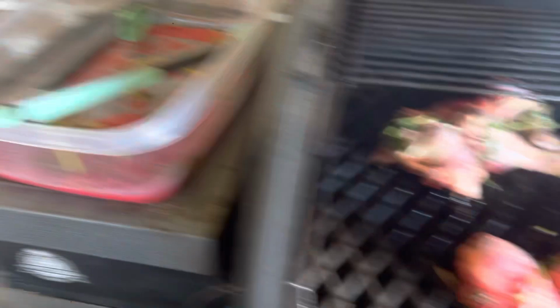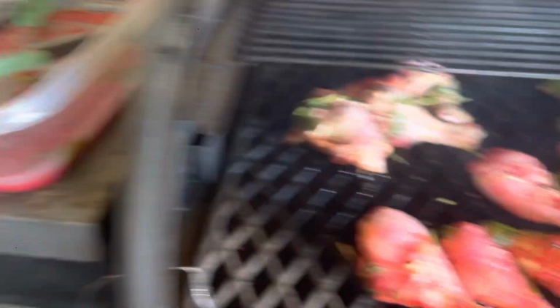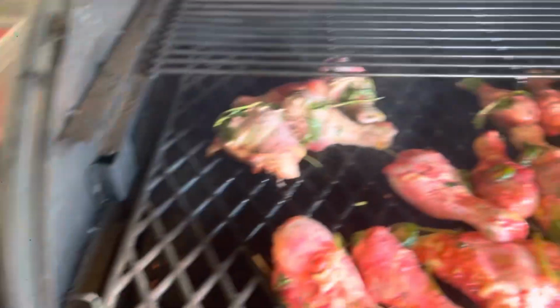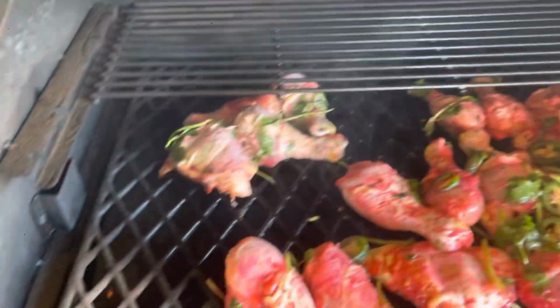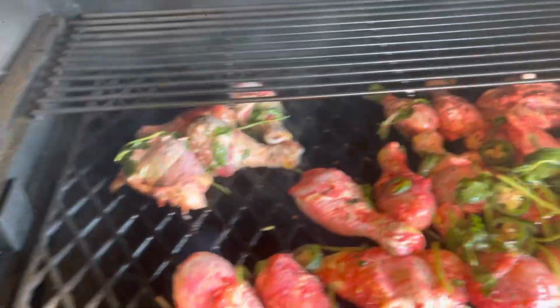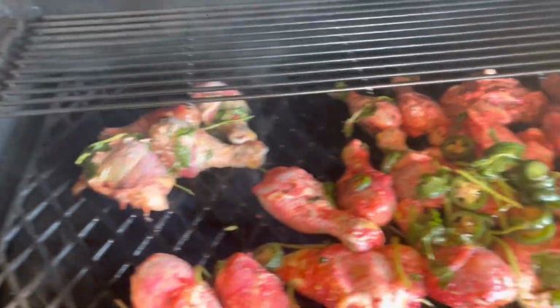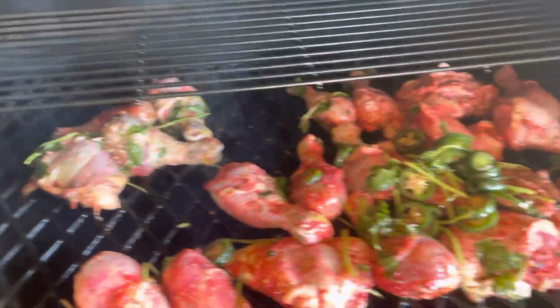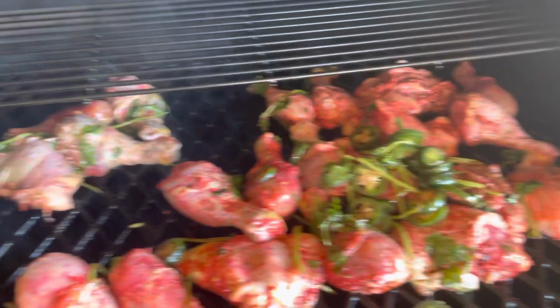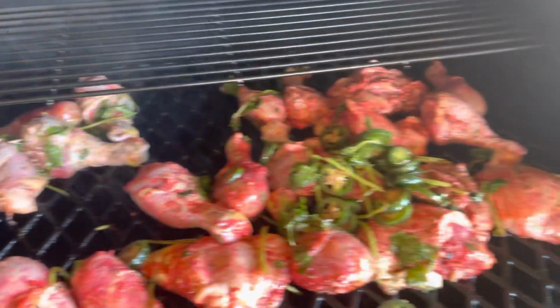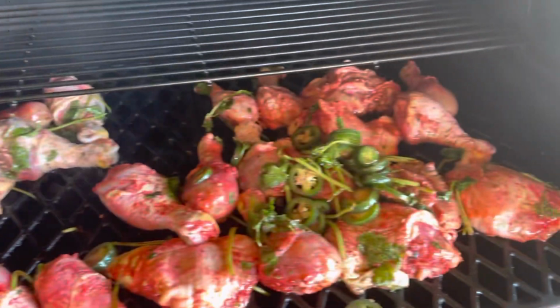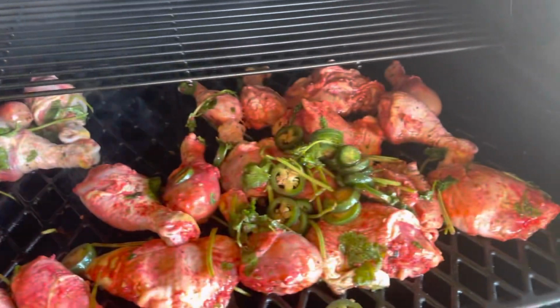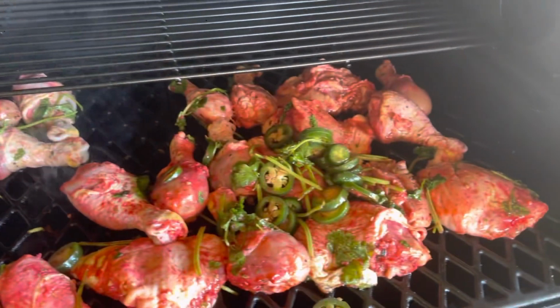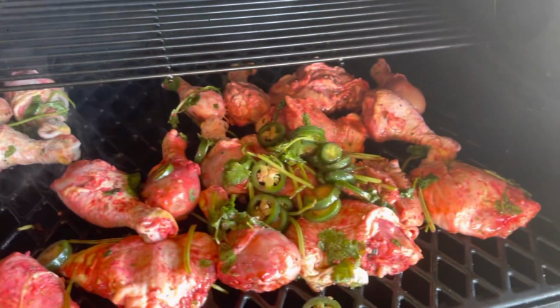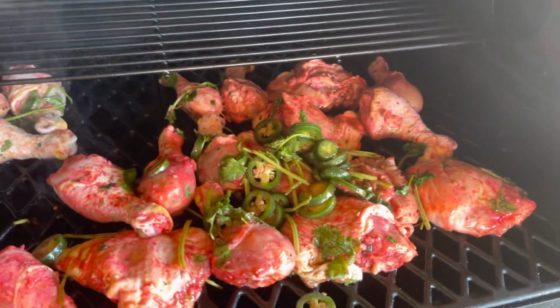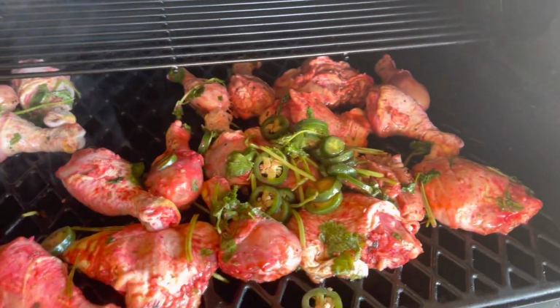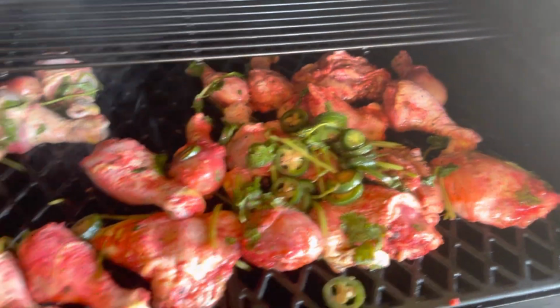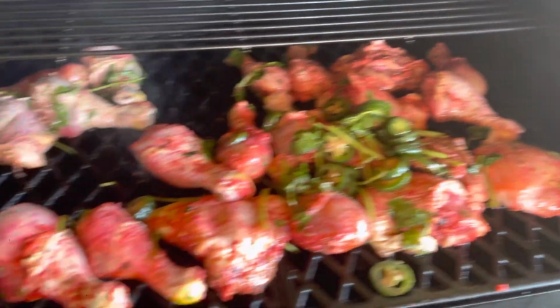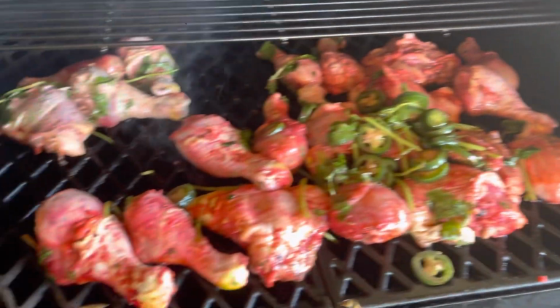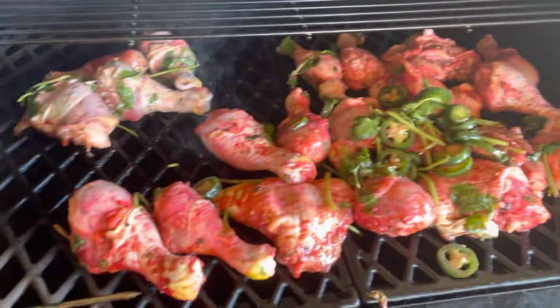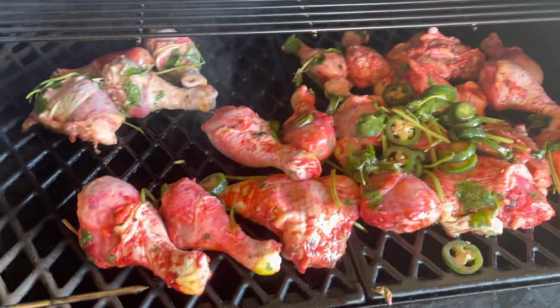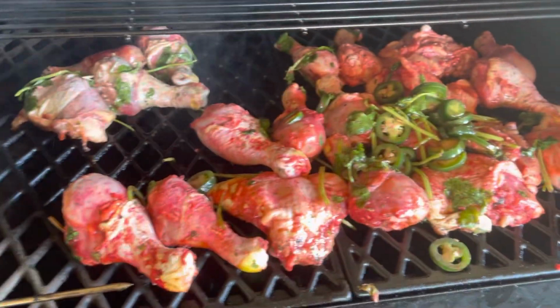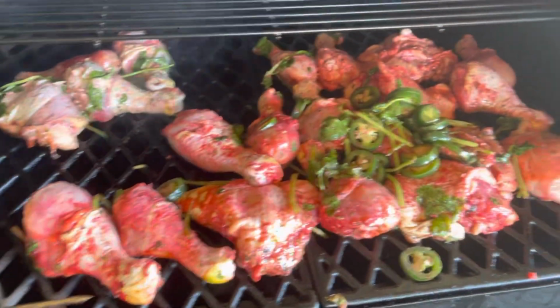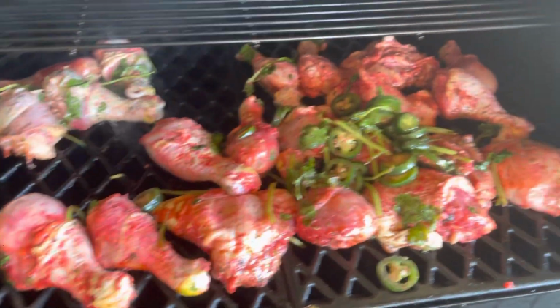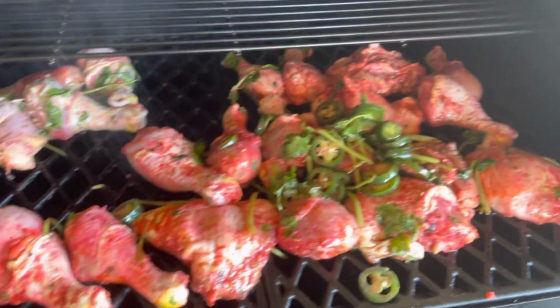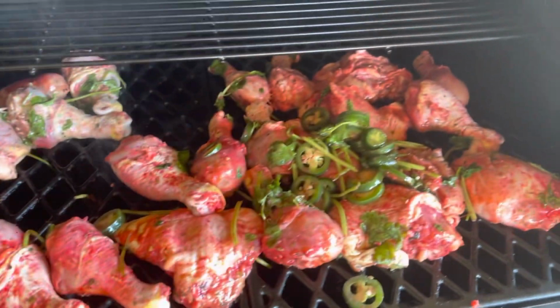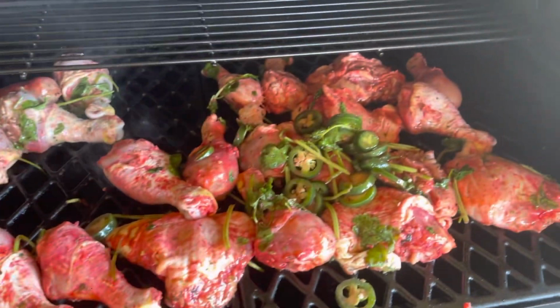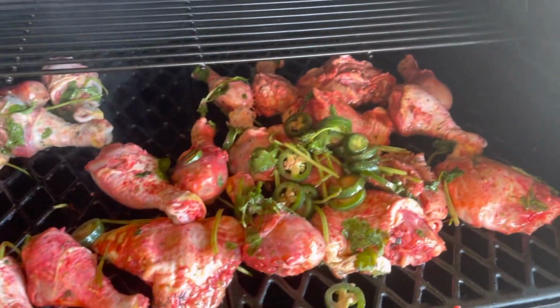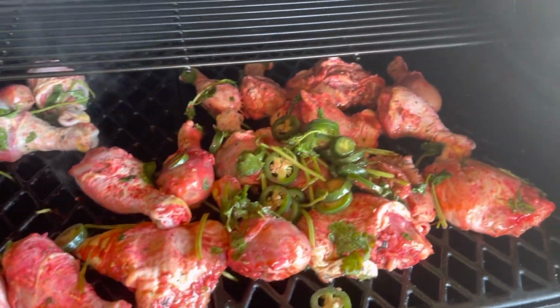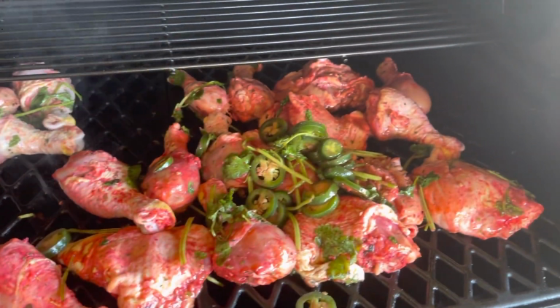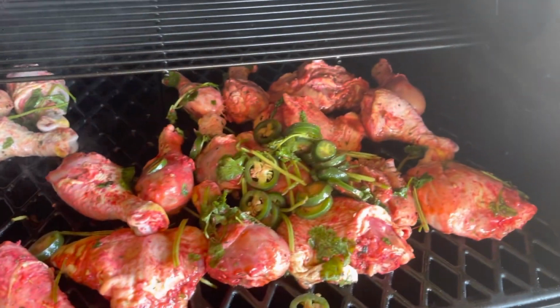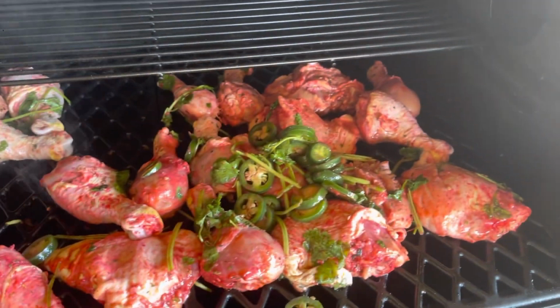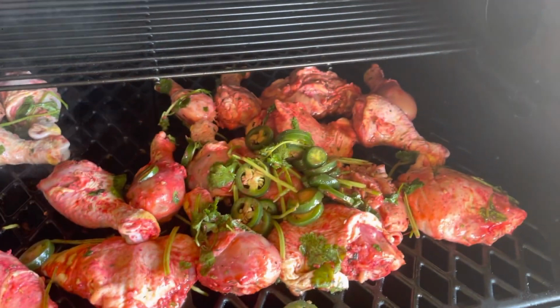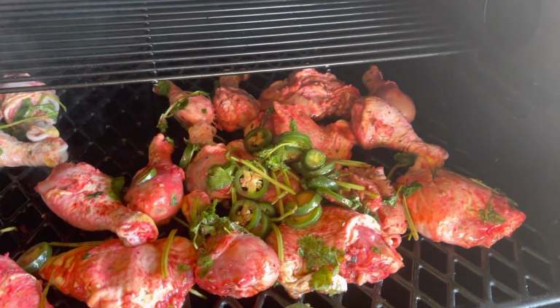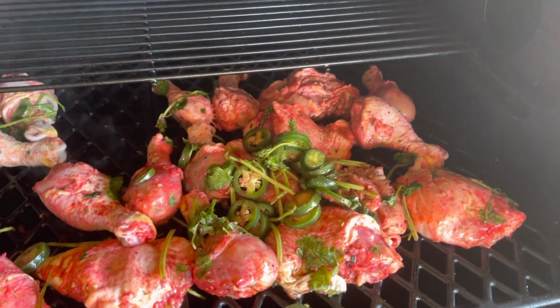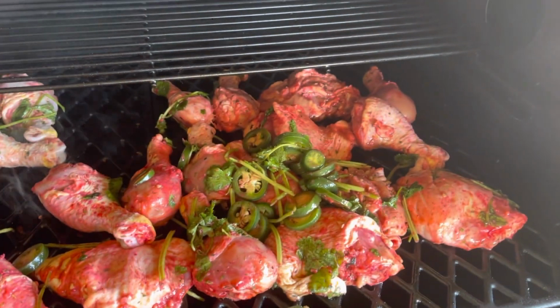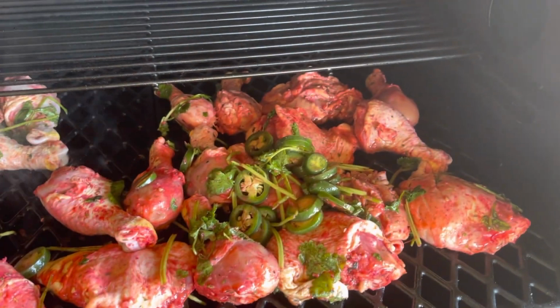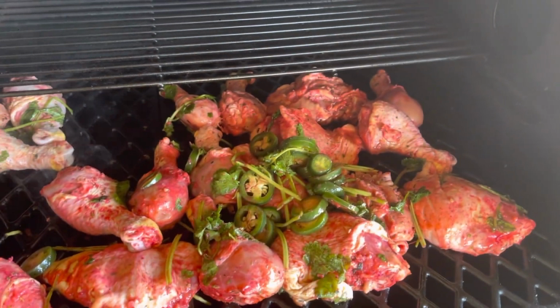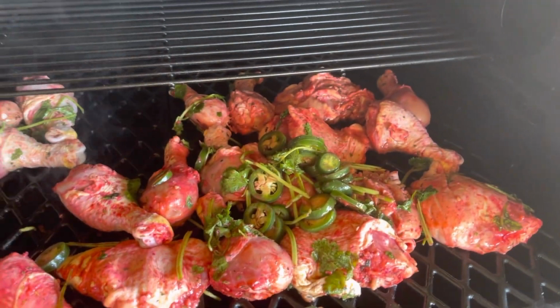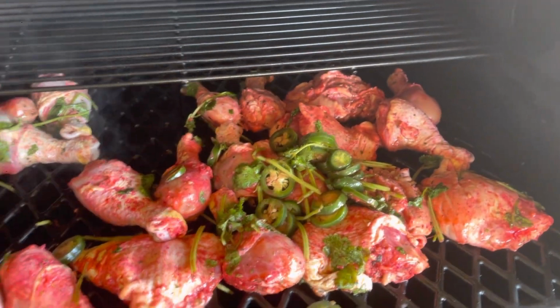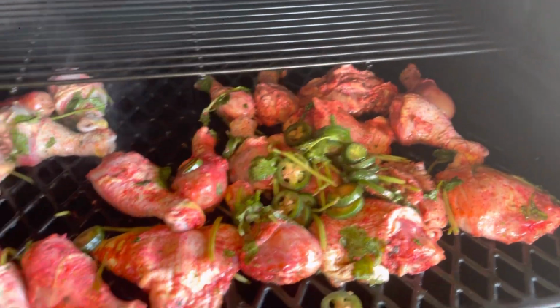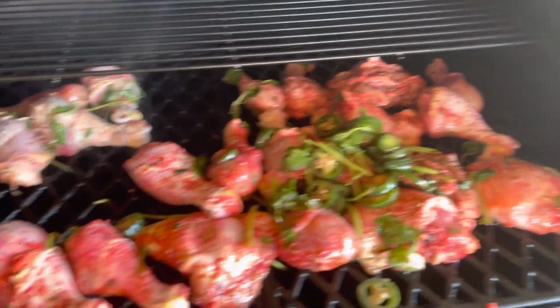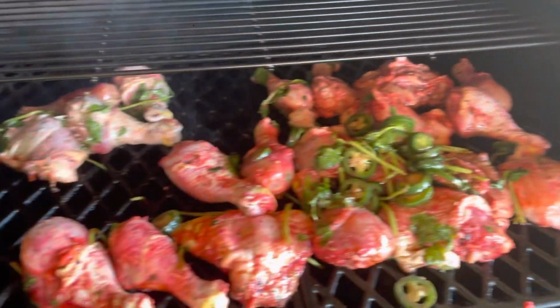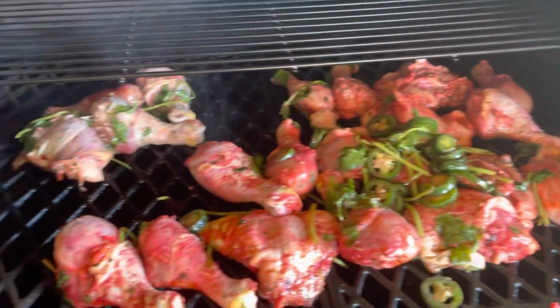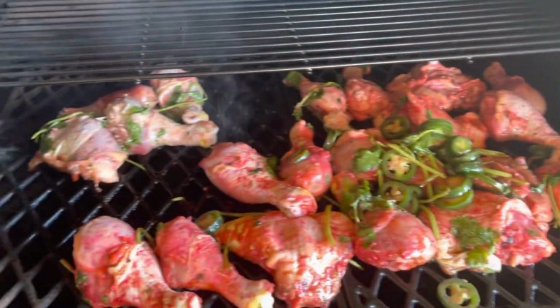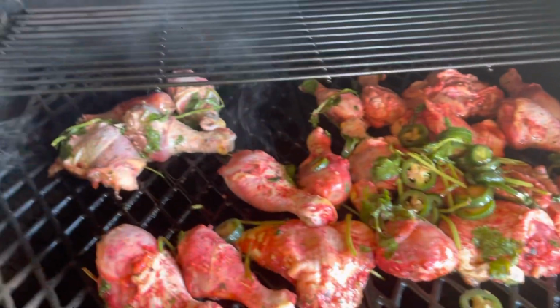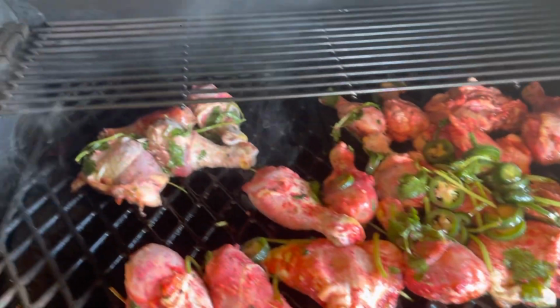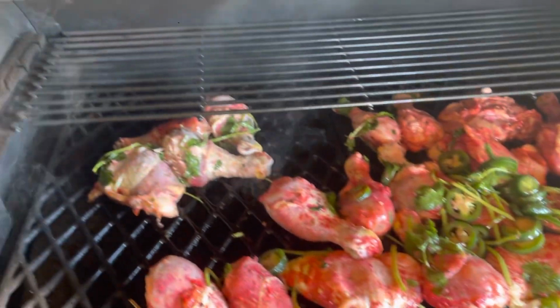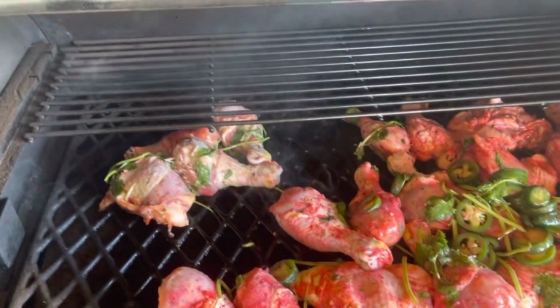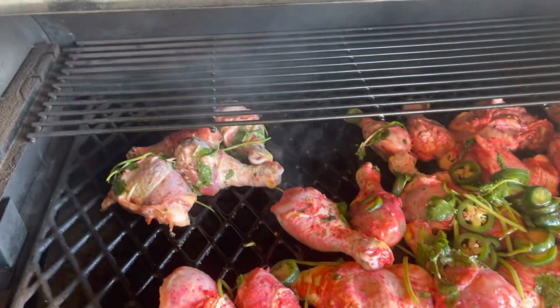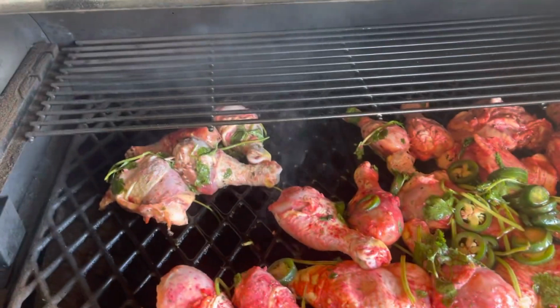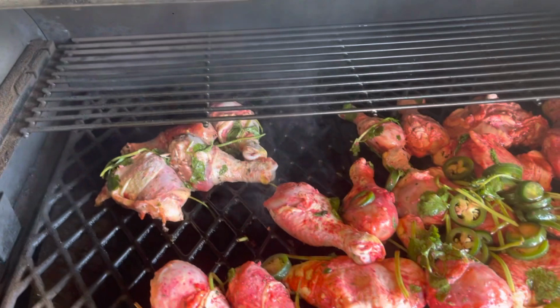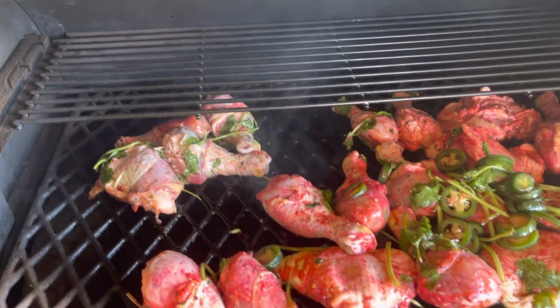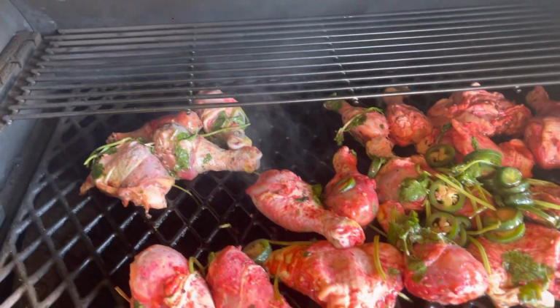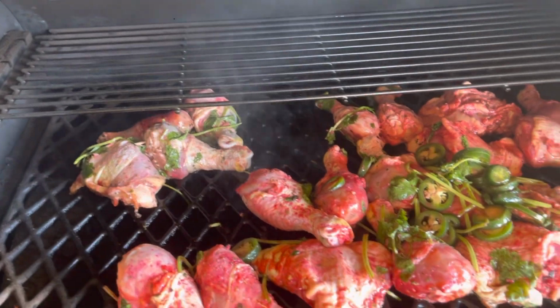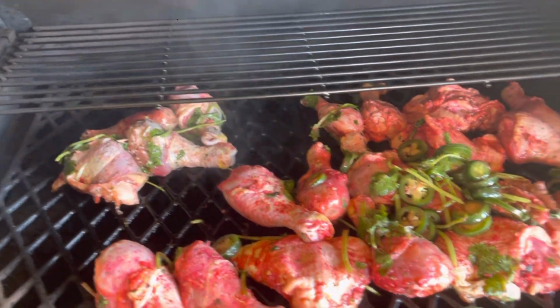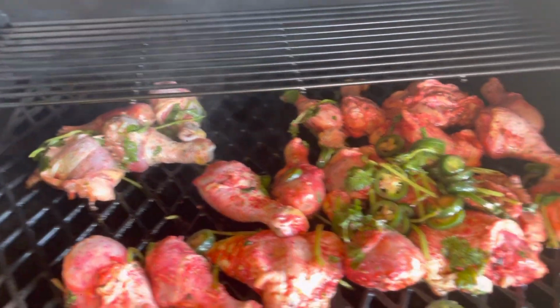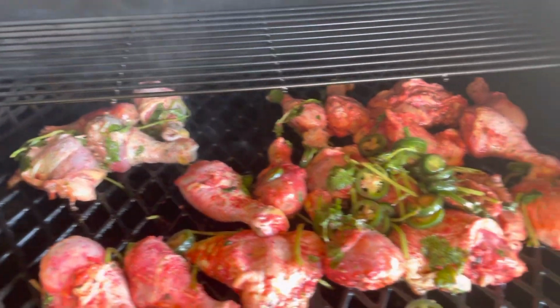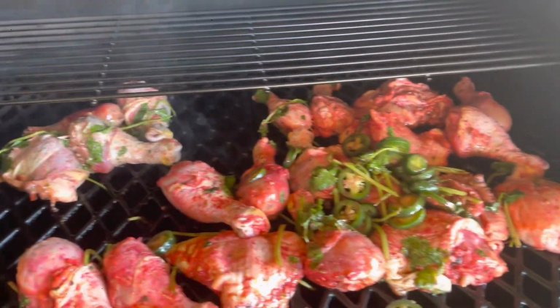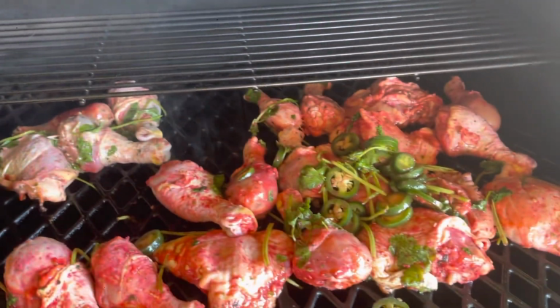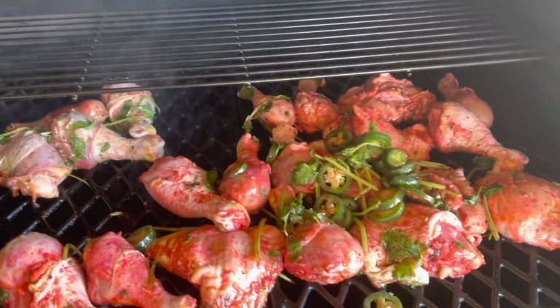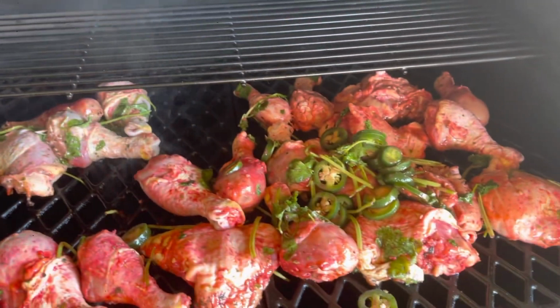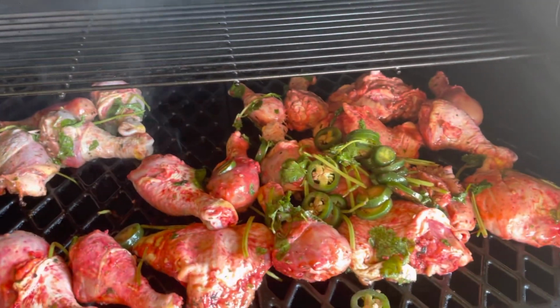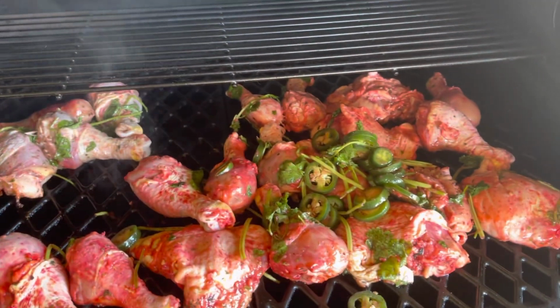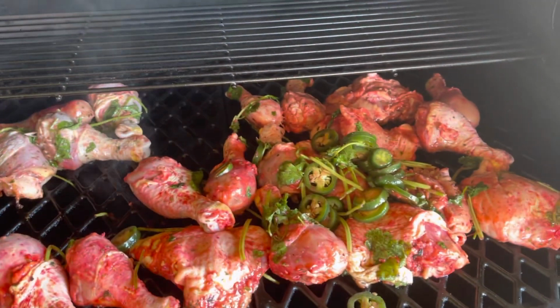Pull it out and then start grilling with skin side up. That's what I'm doing — some local chicken.